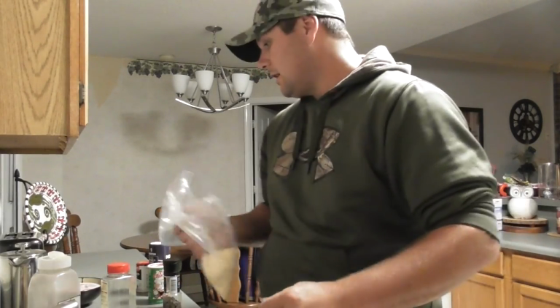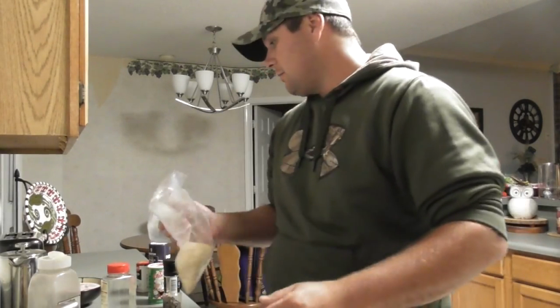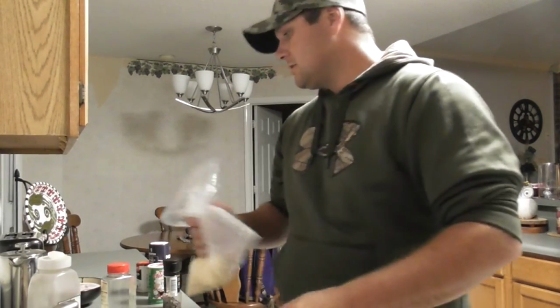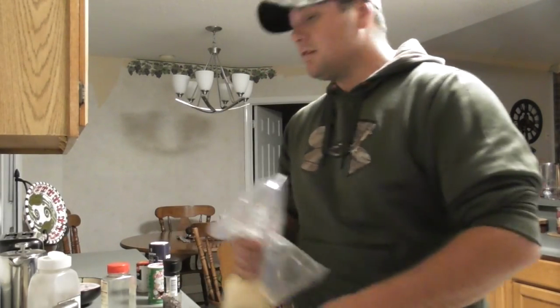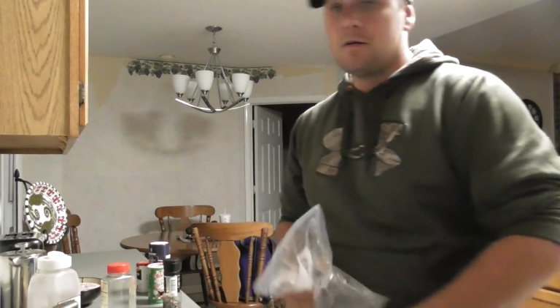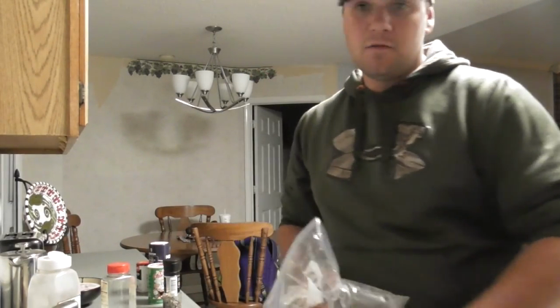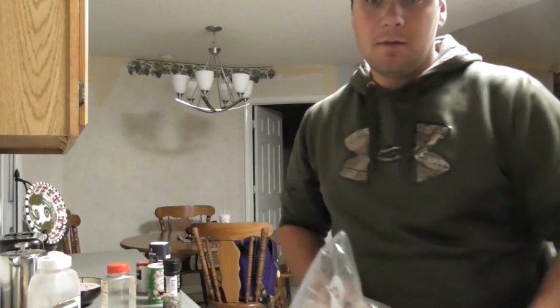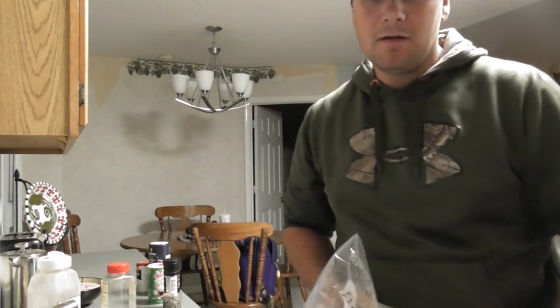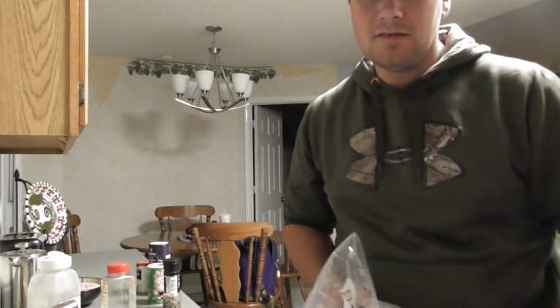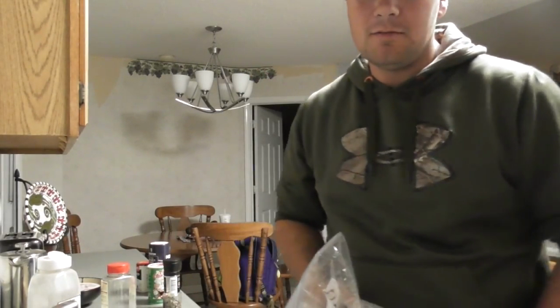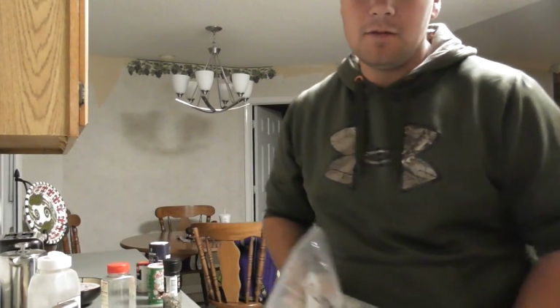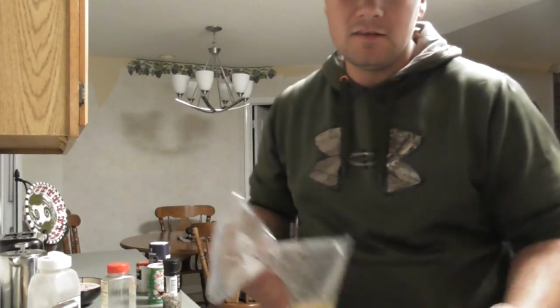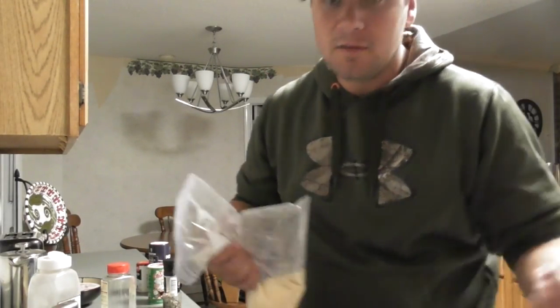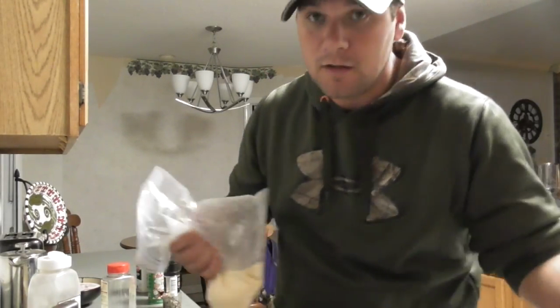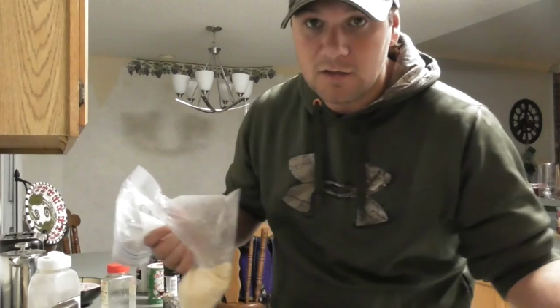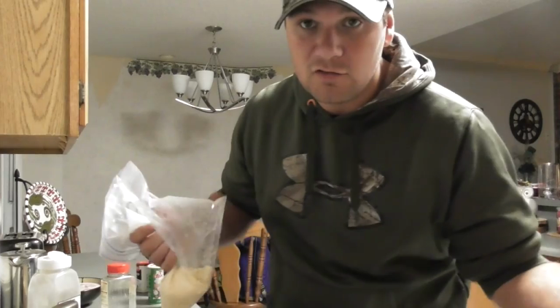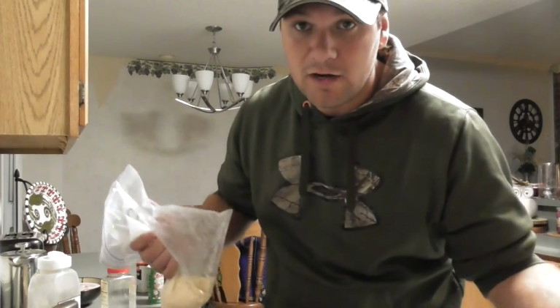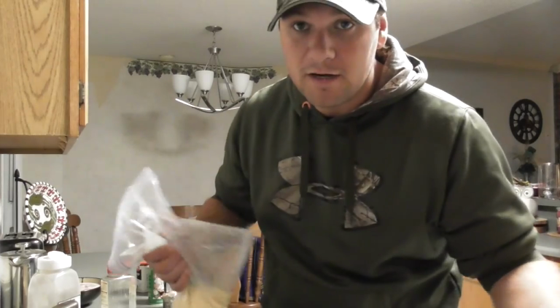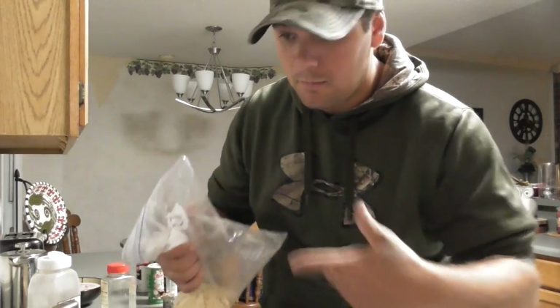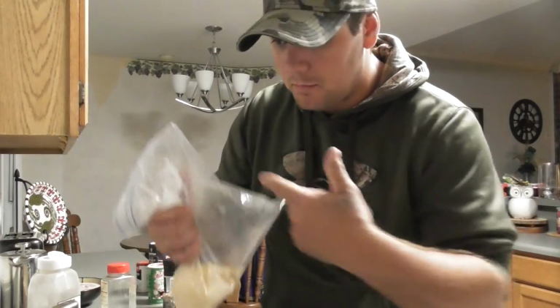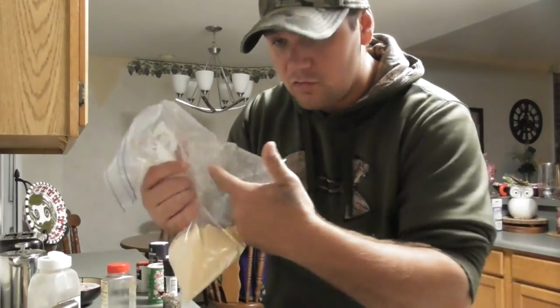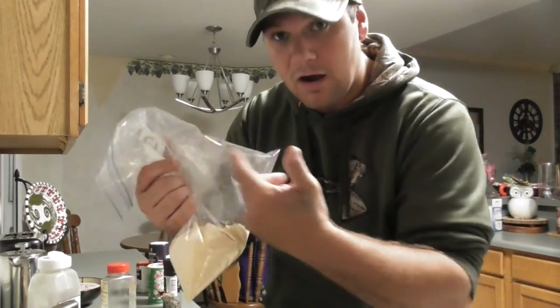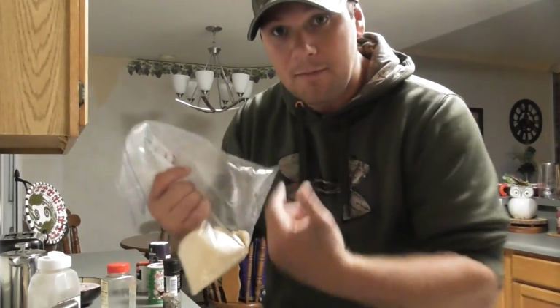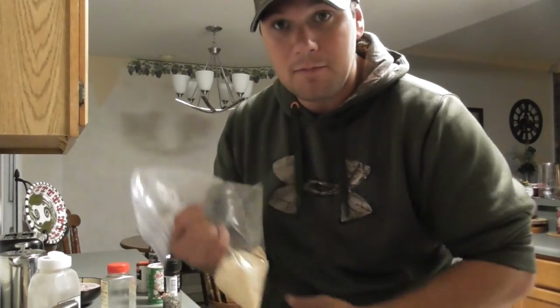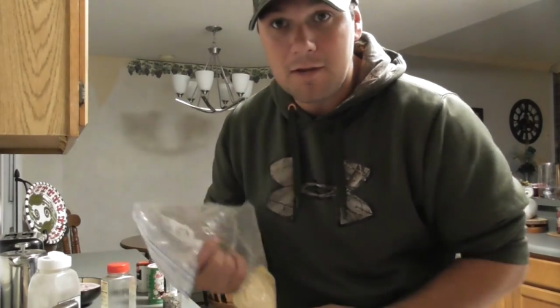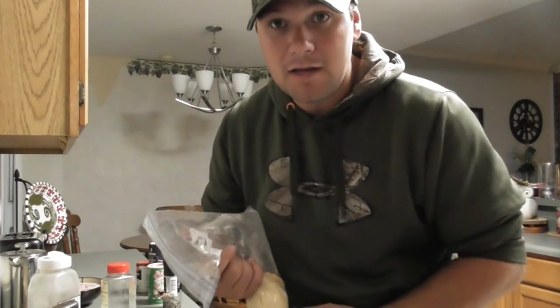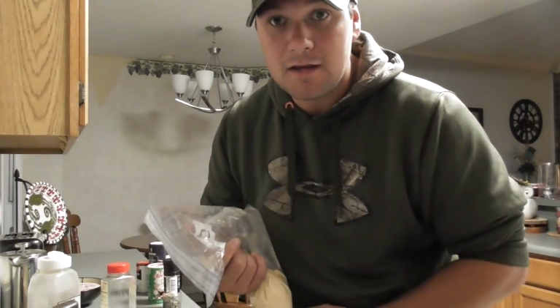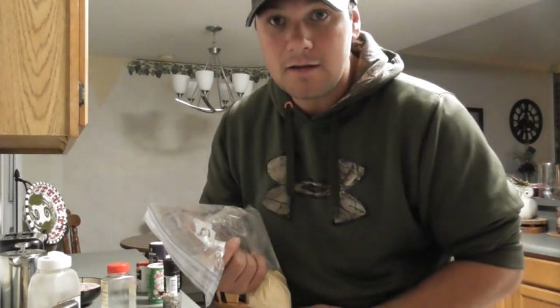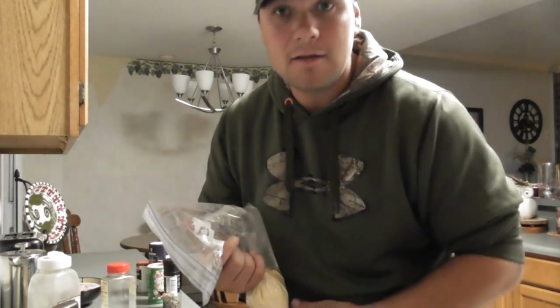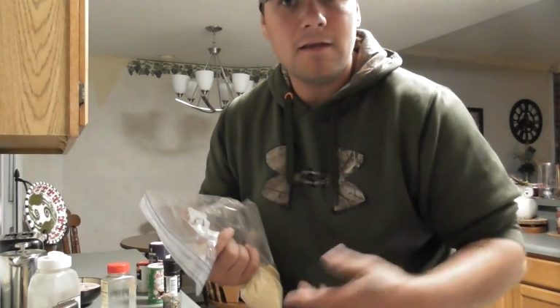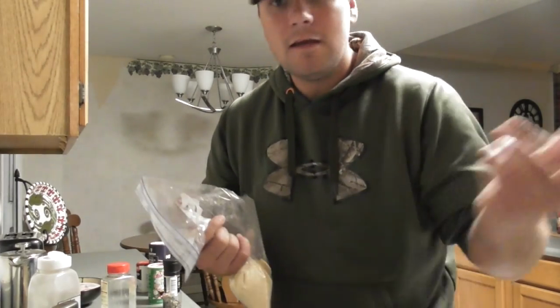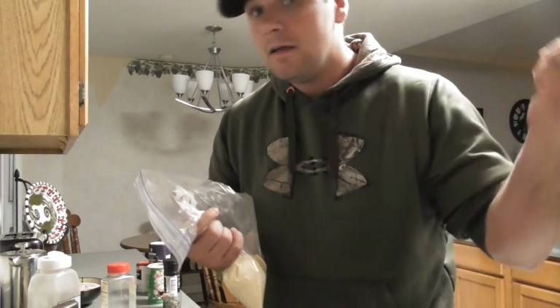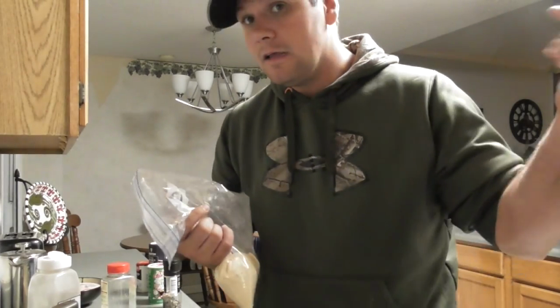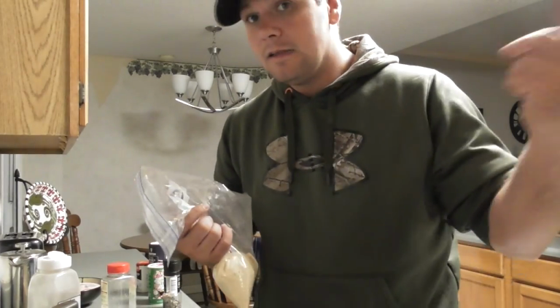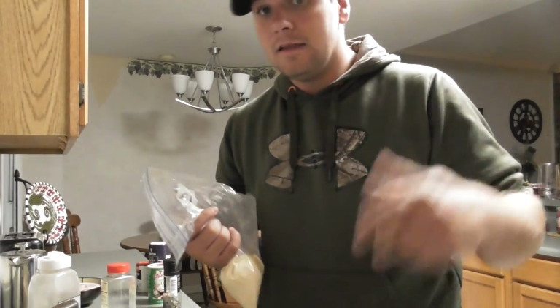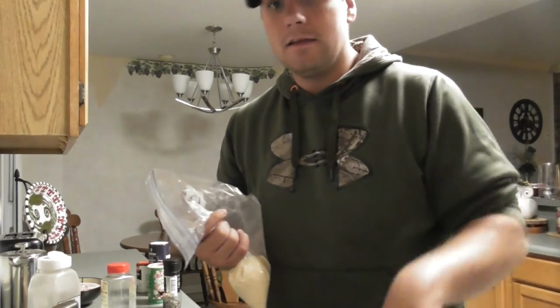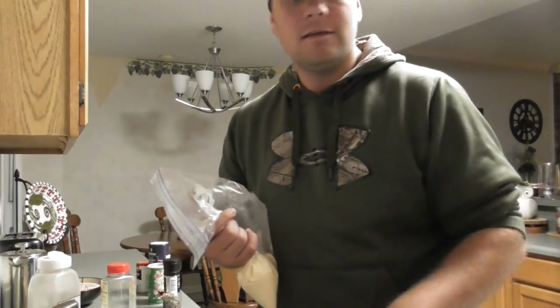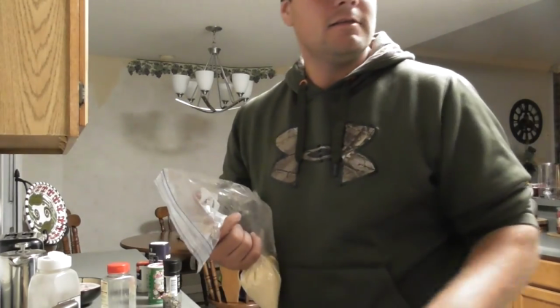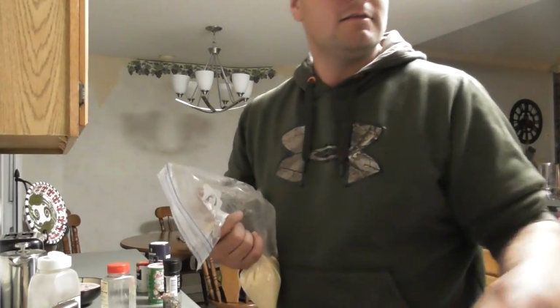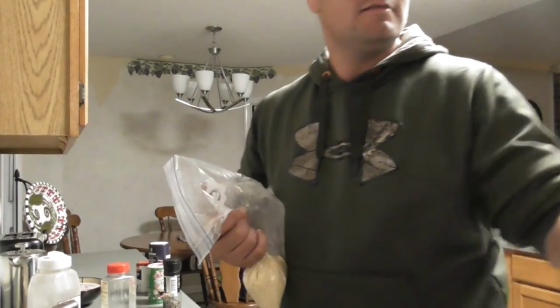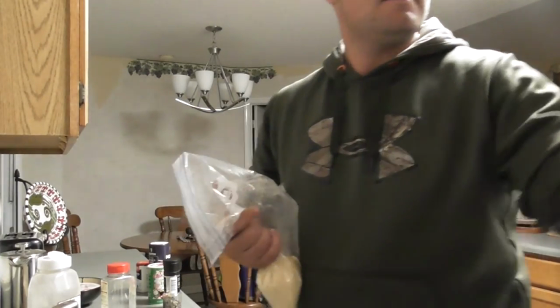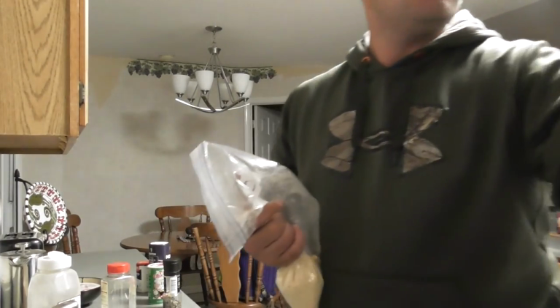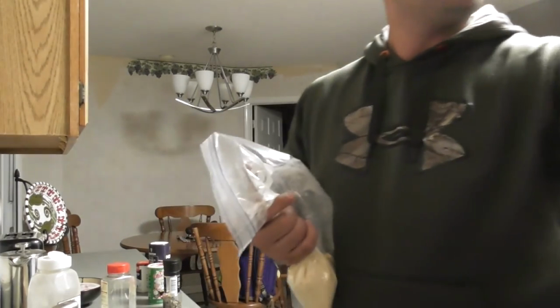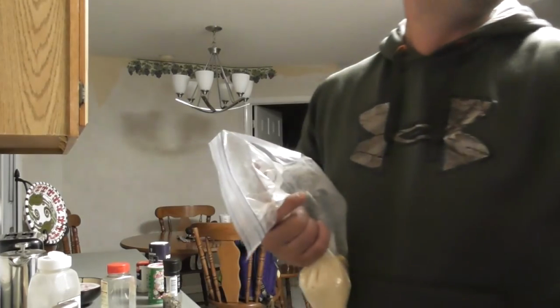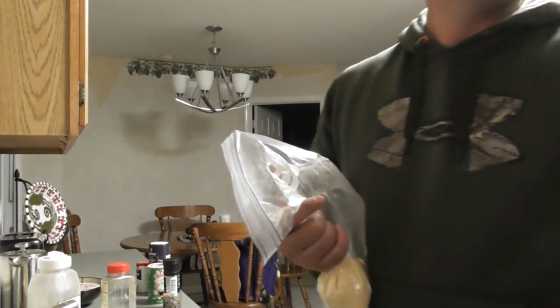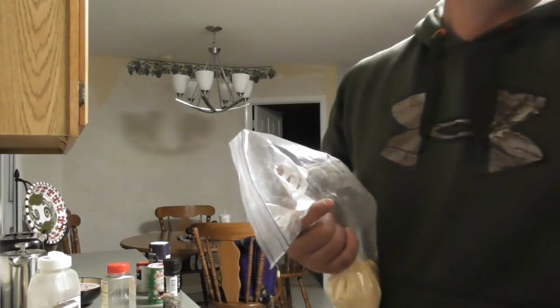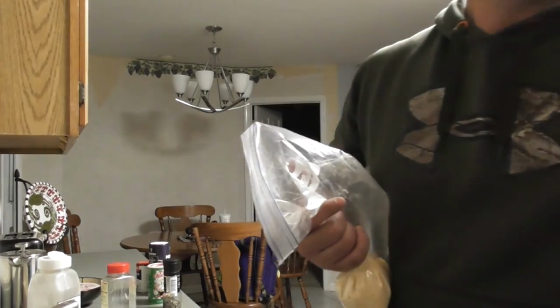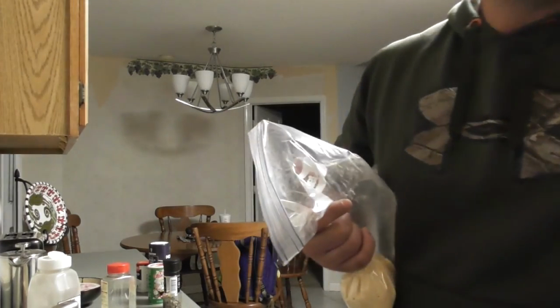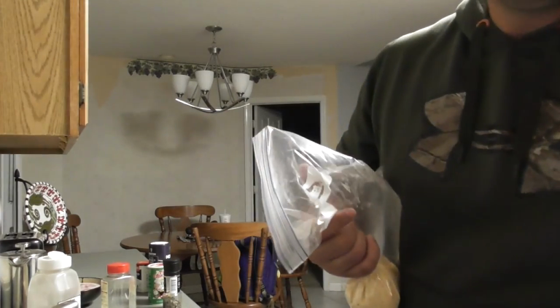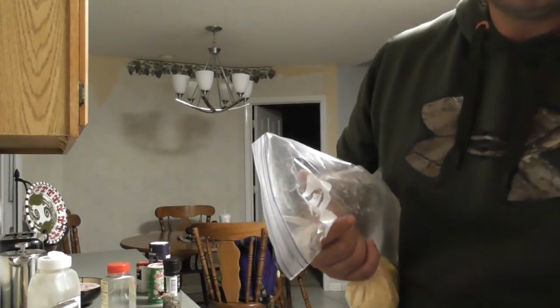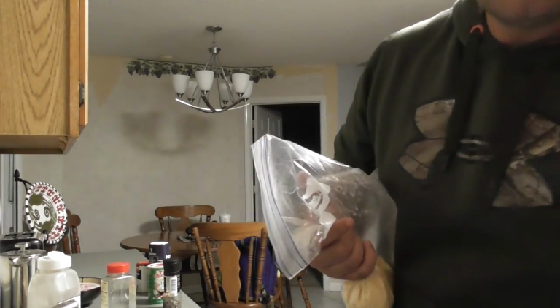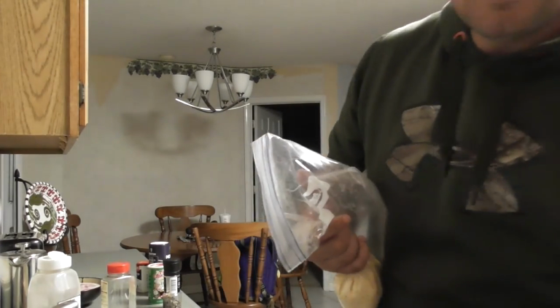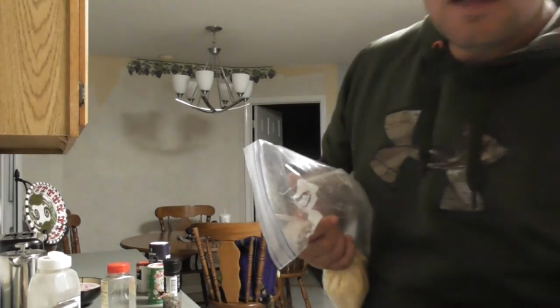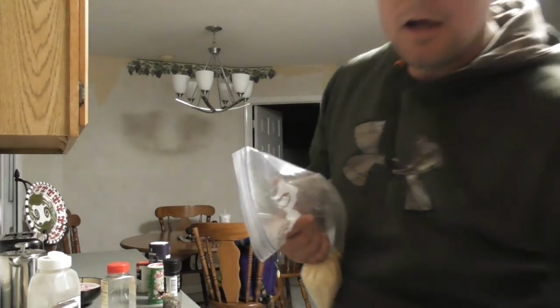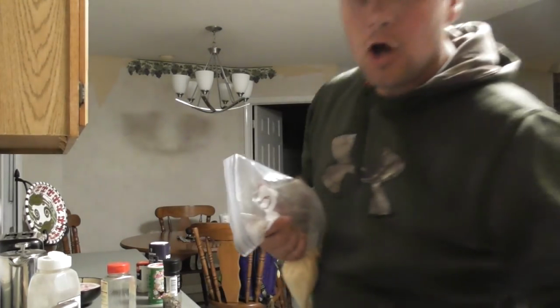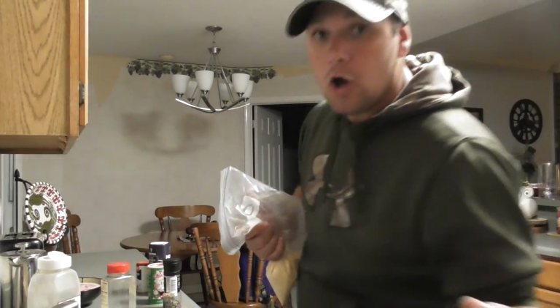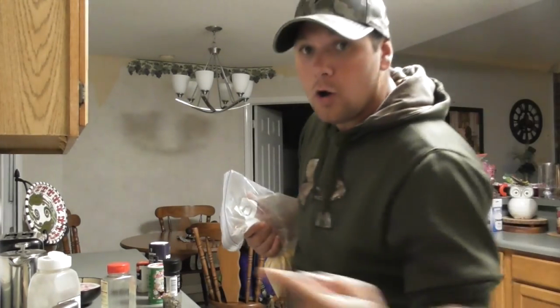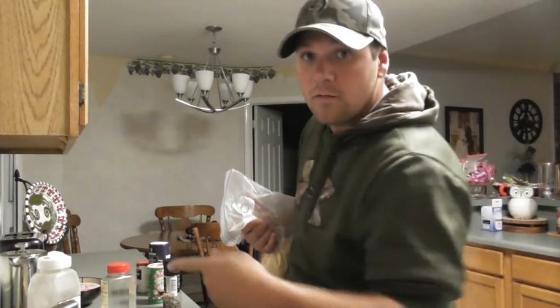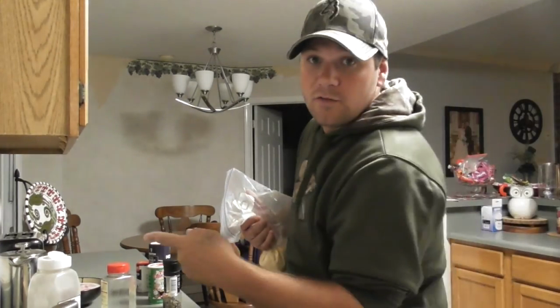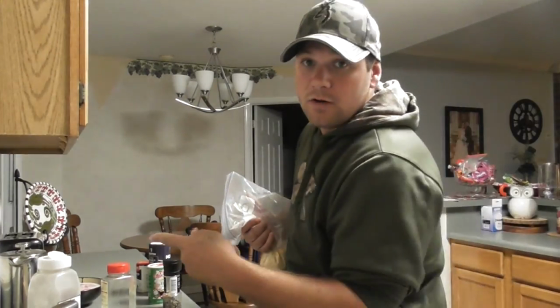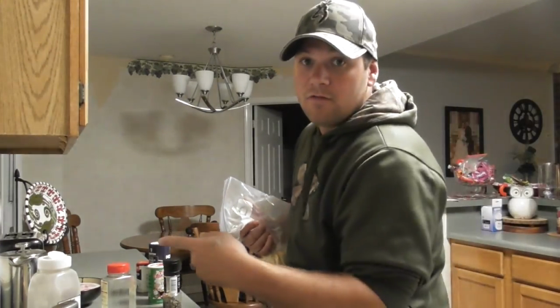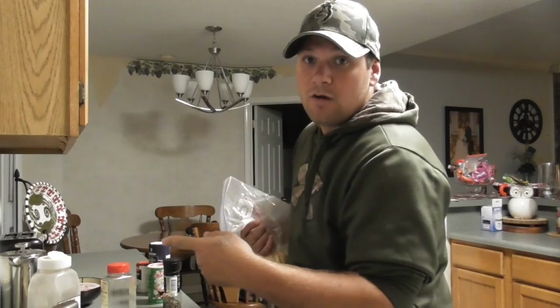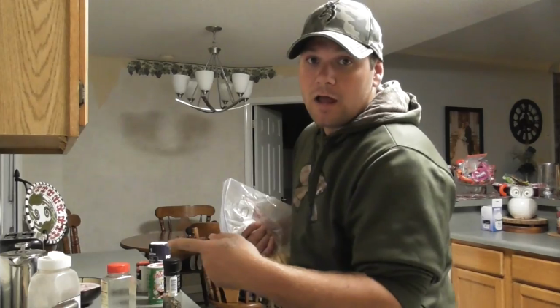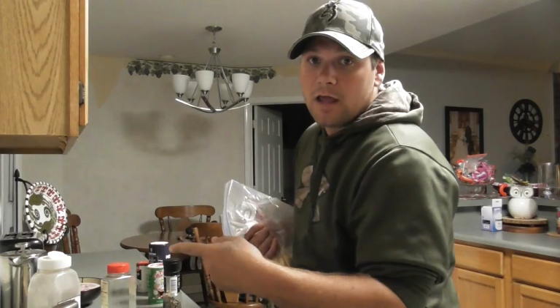They've been soaking for about 10 minutes. I'm about to drain them, drop them into the breading, and coat them. There we go — off to the frying.